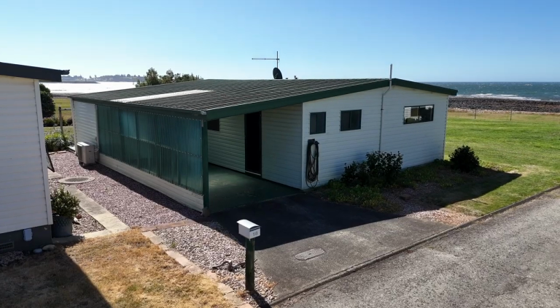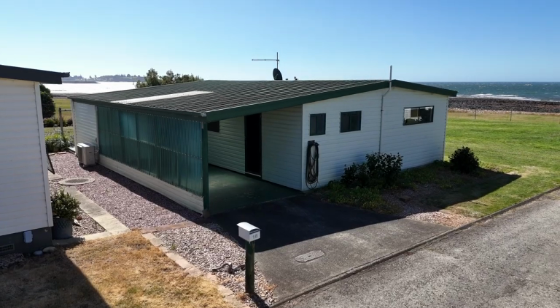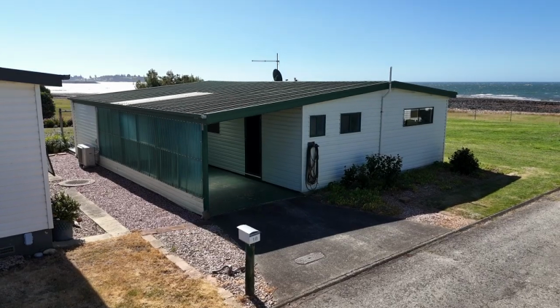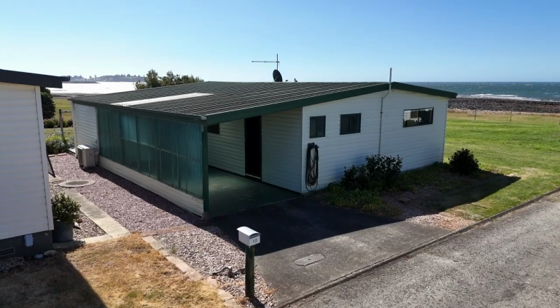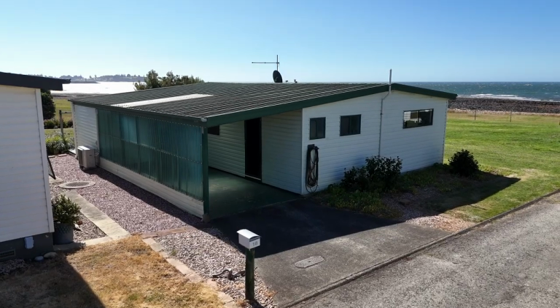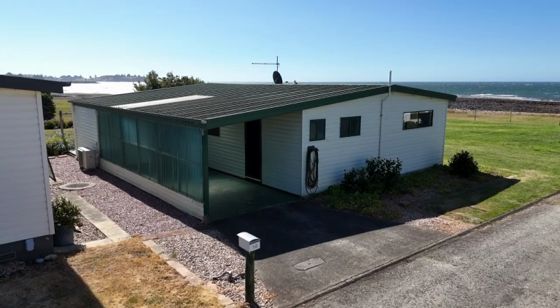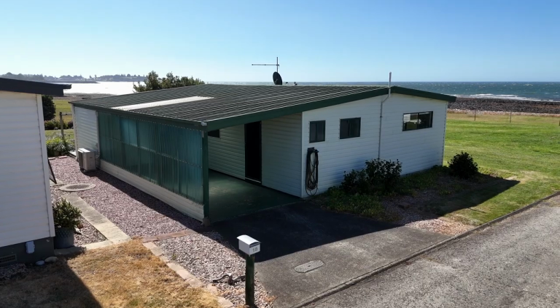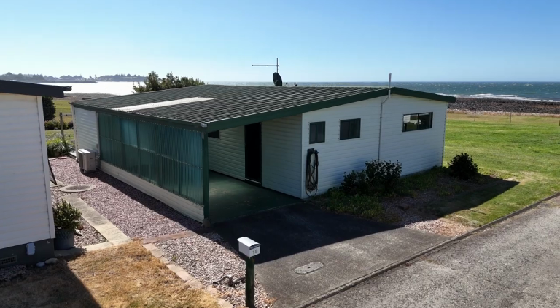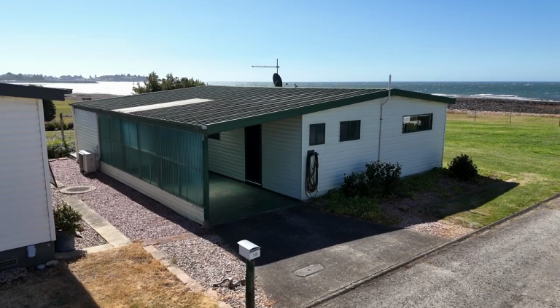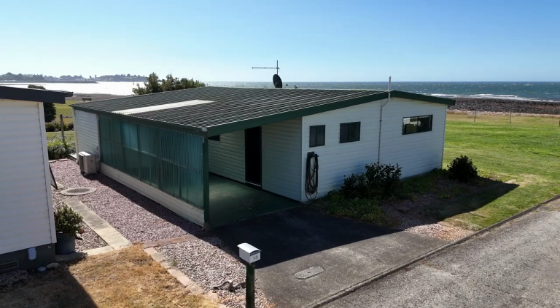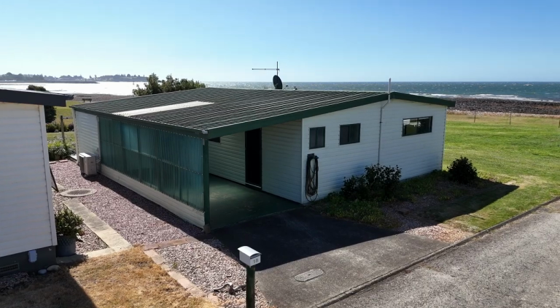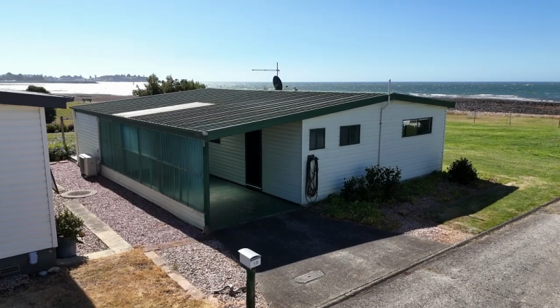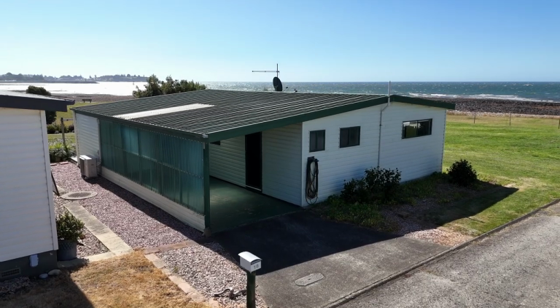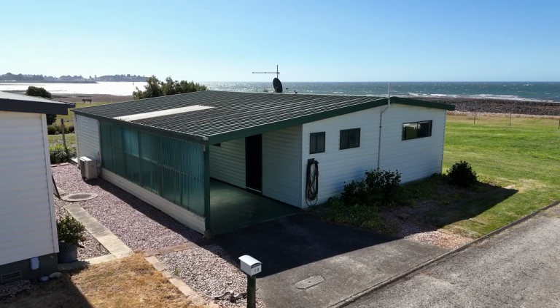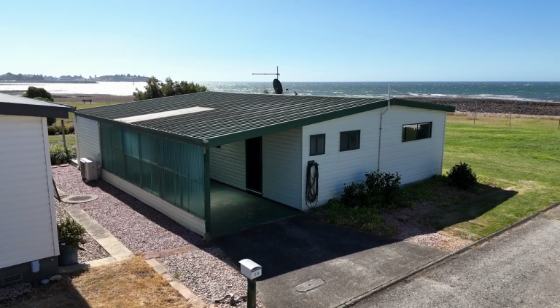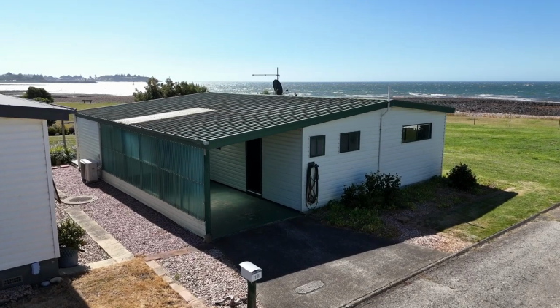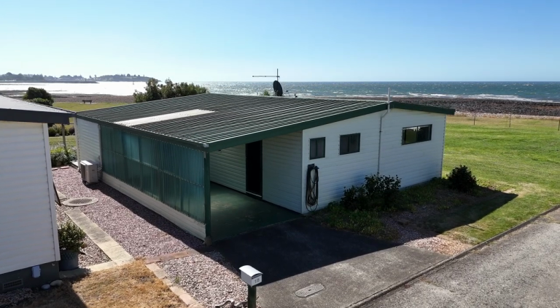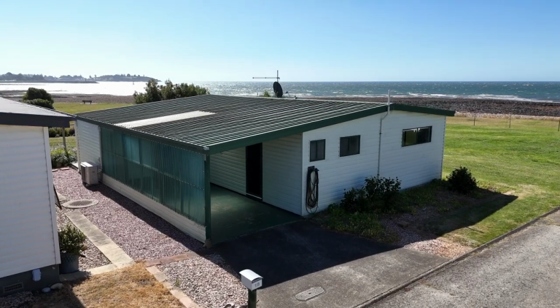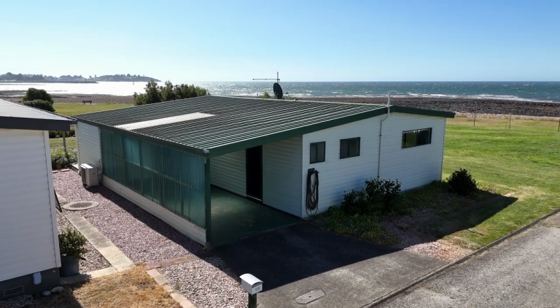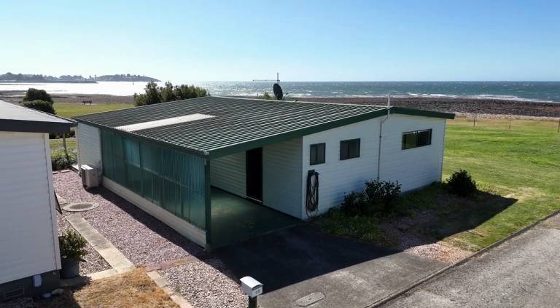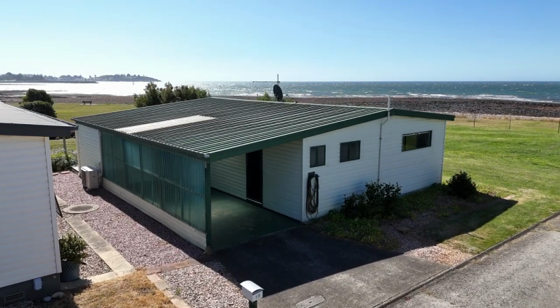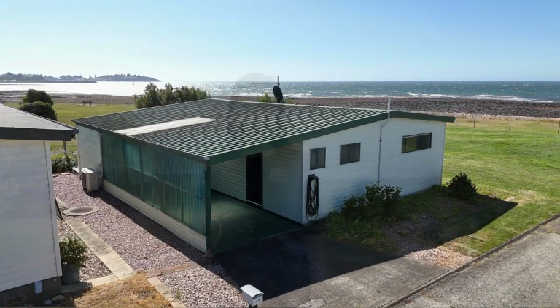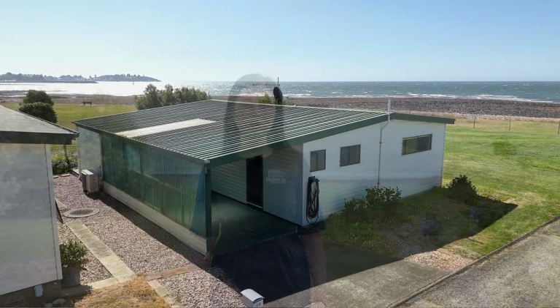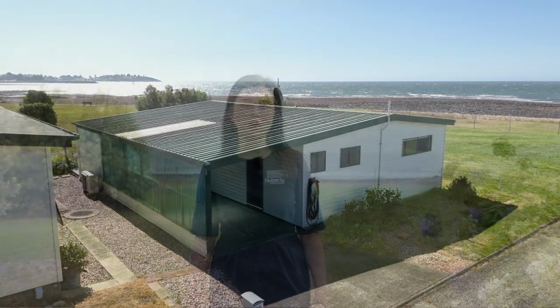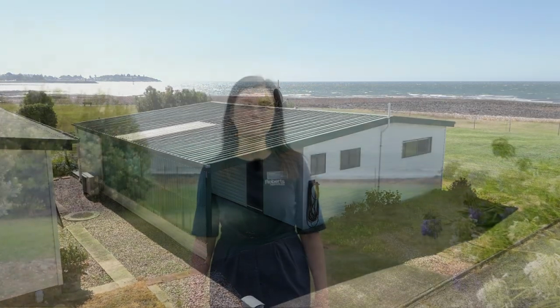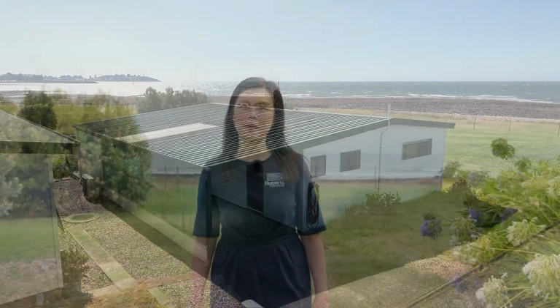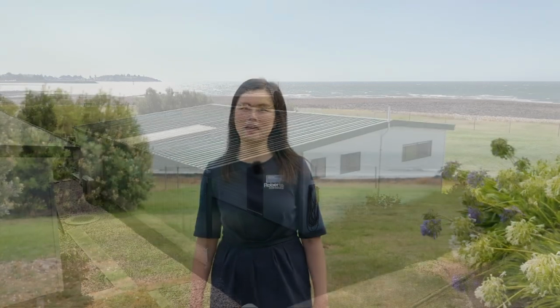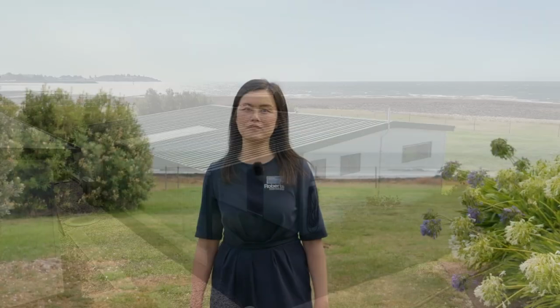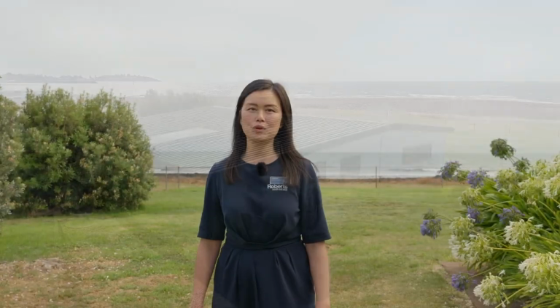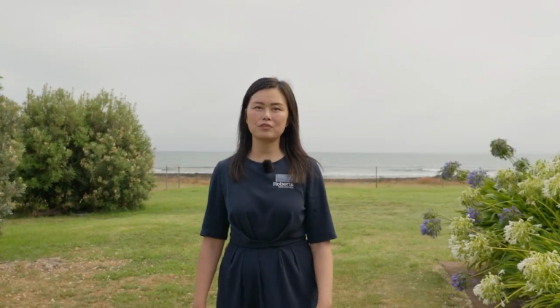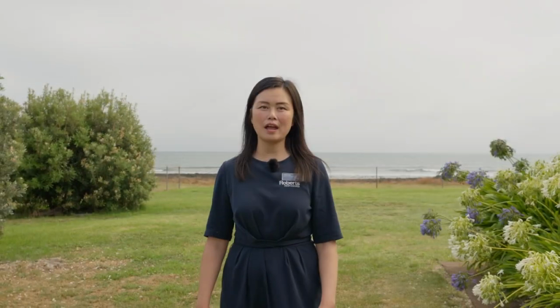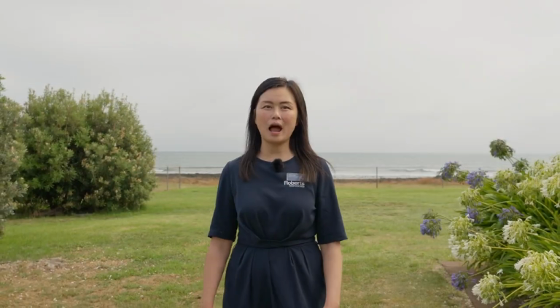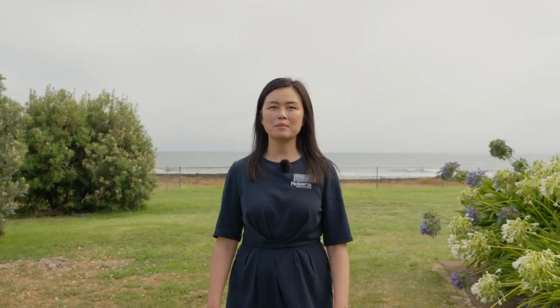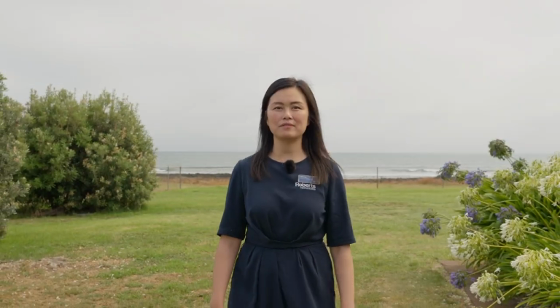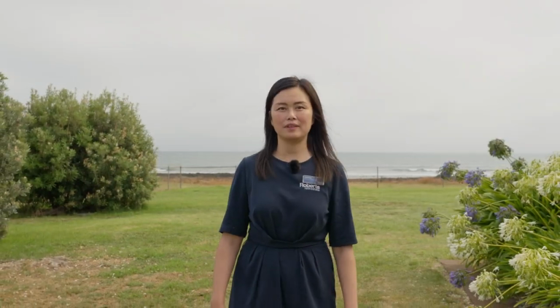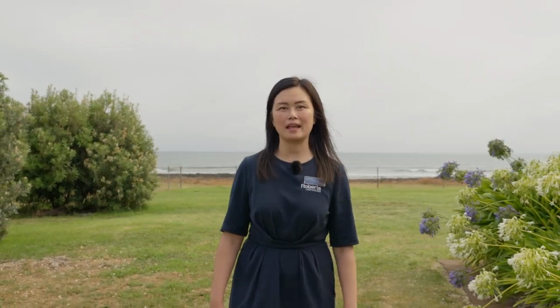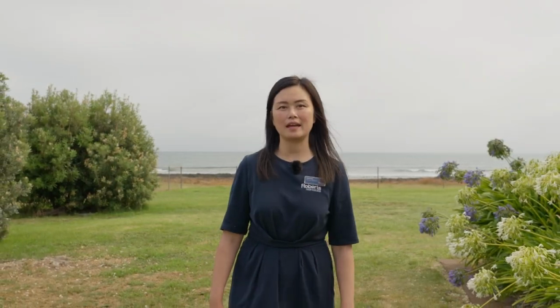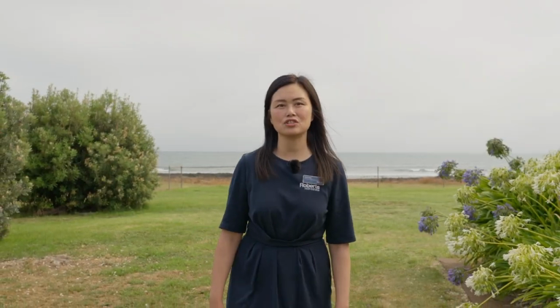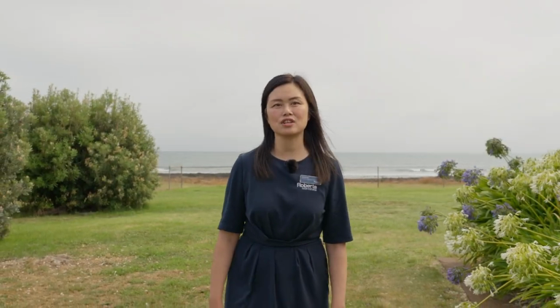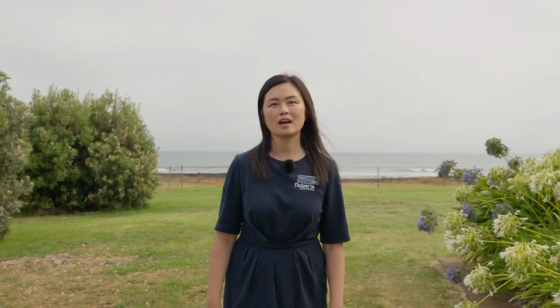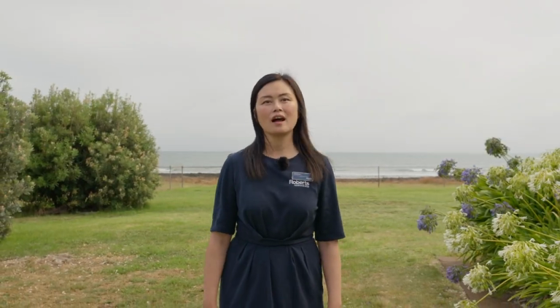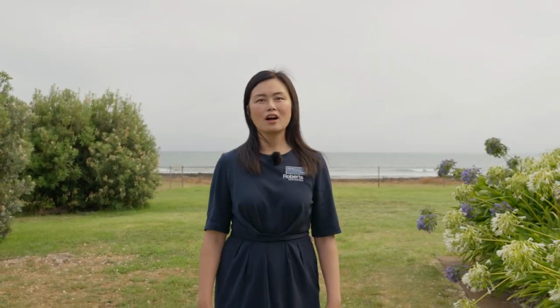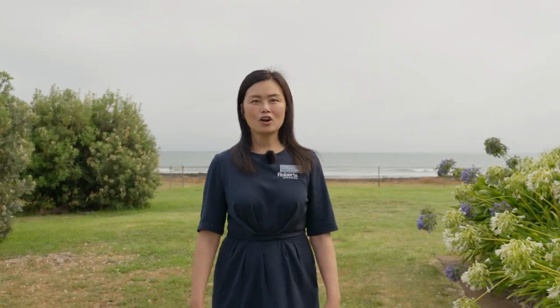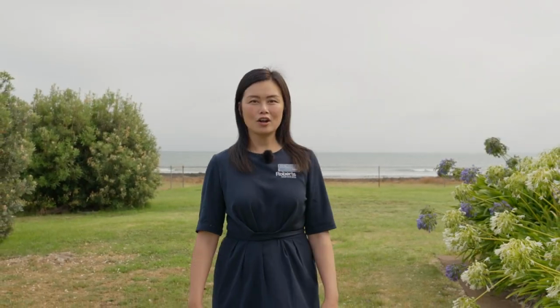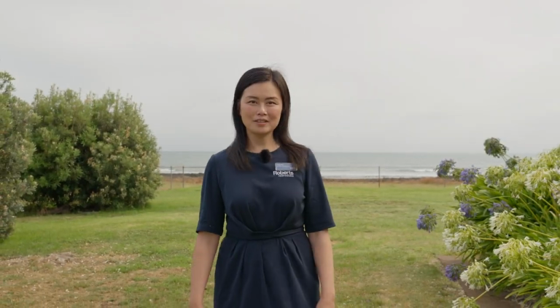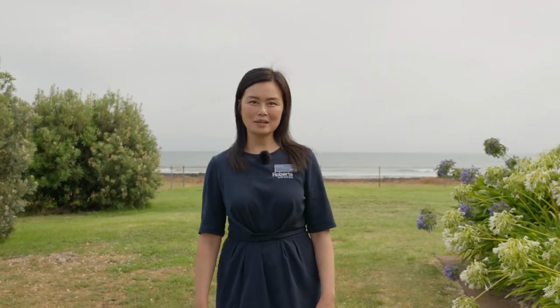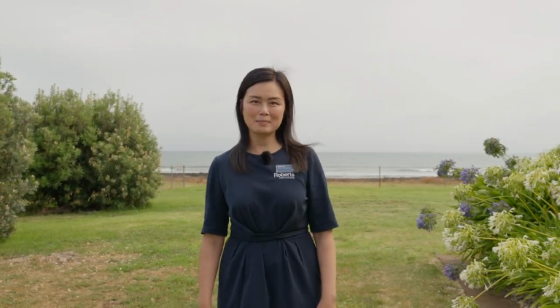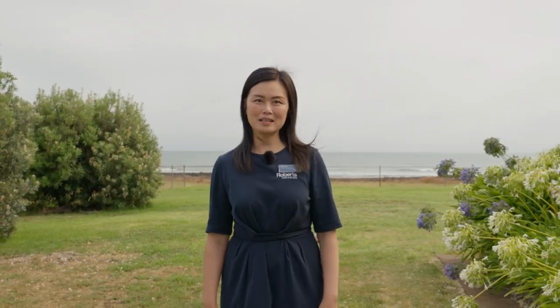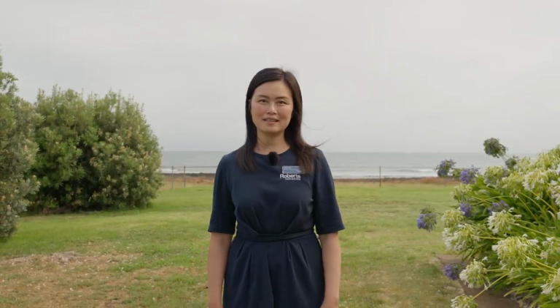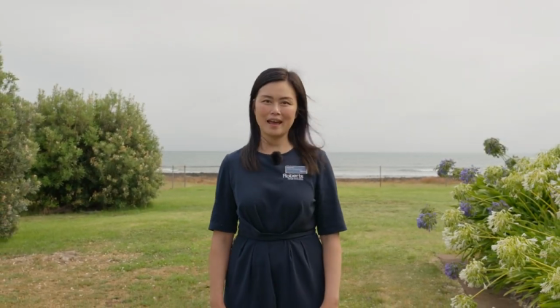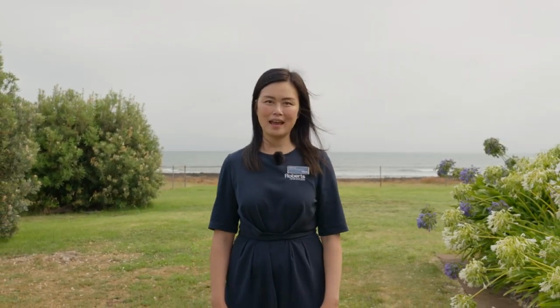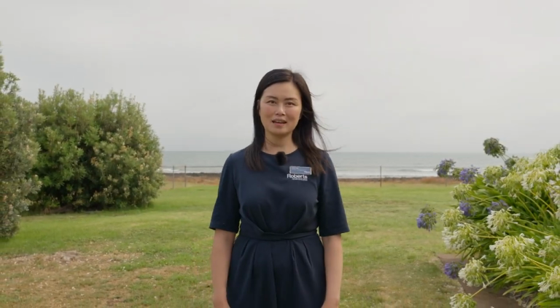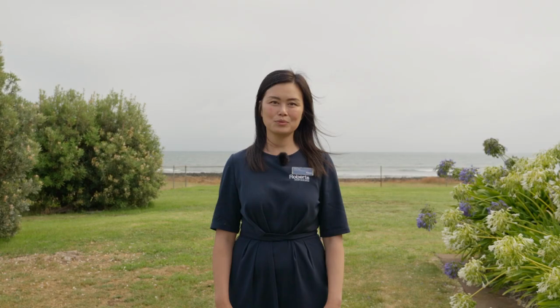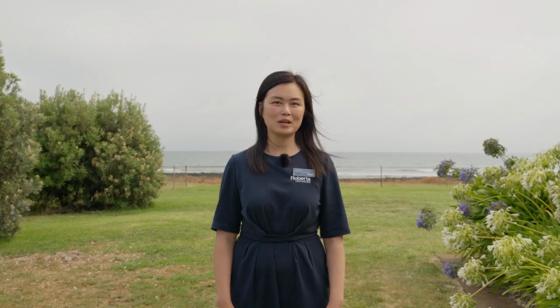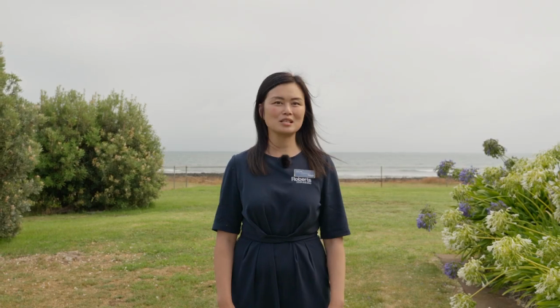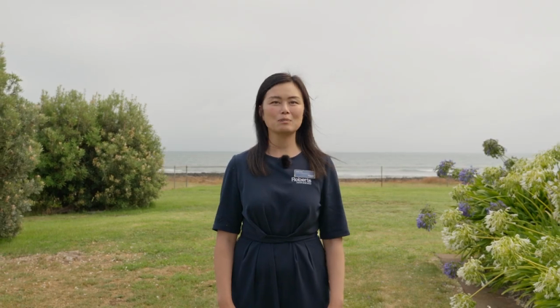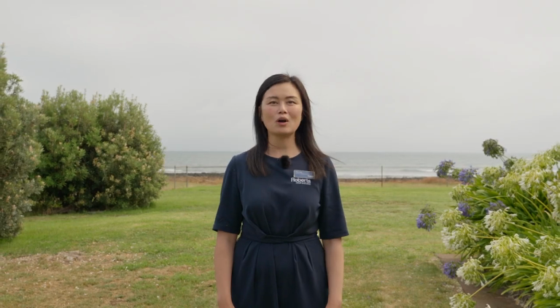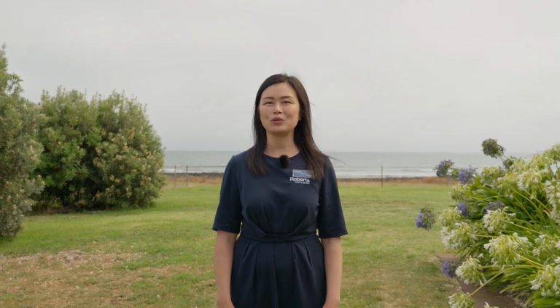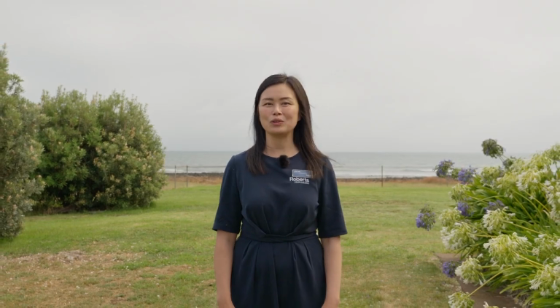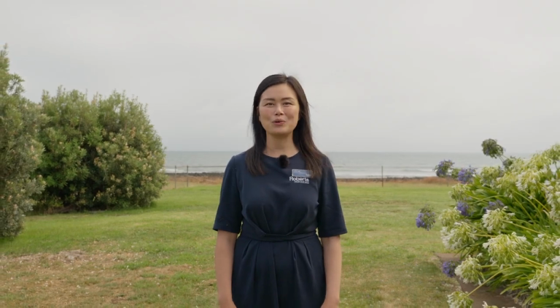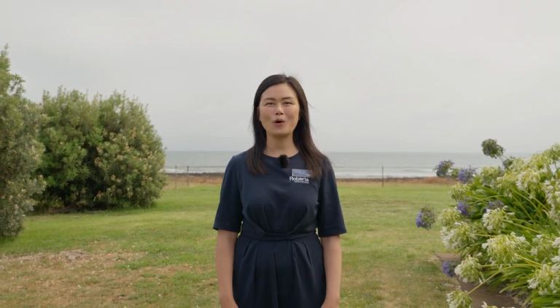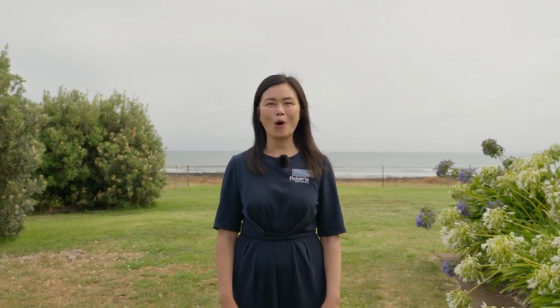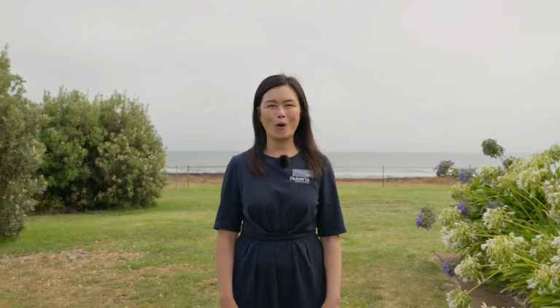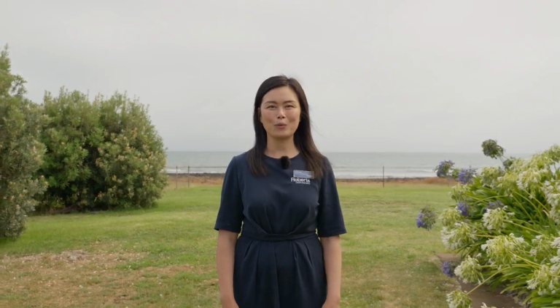Embrace the simplicity and tranquility of Bayview Retirement Village. Contact me today to explore your new home.